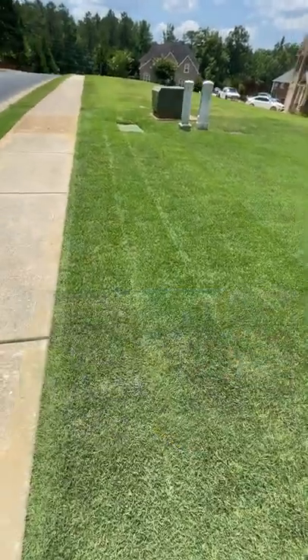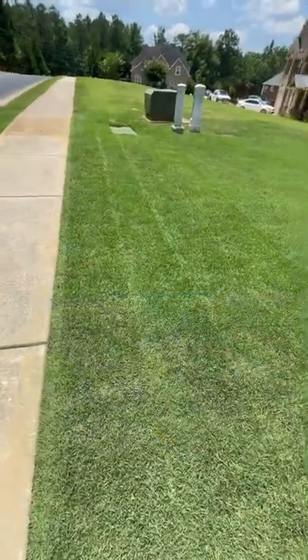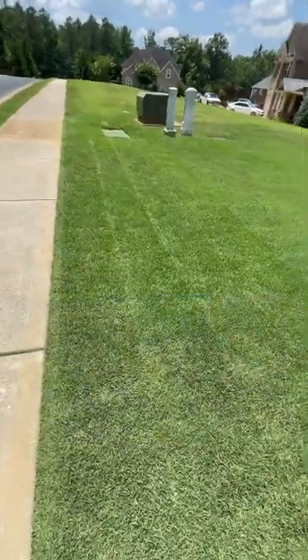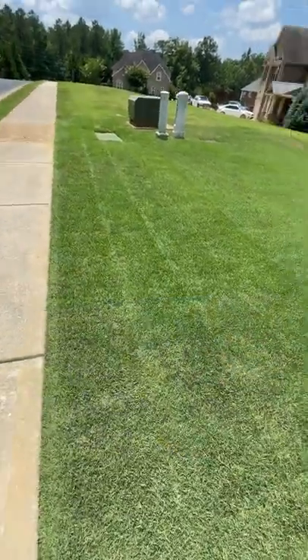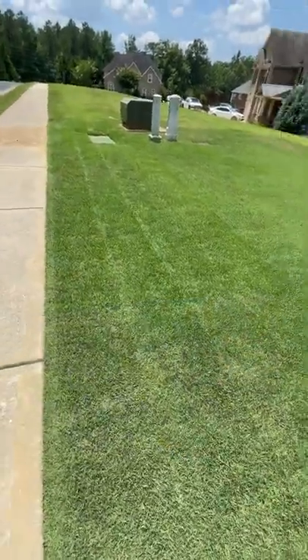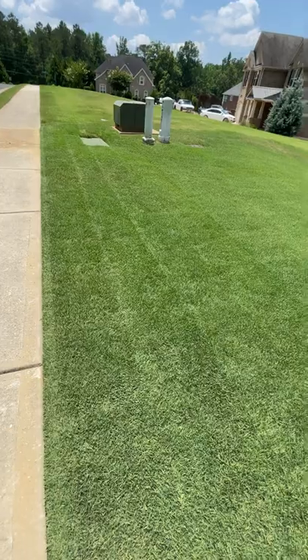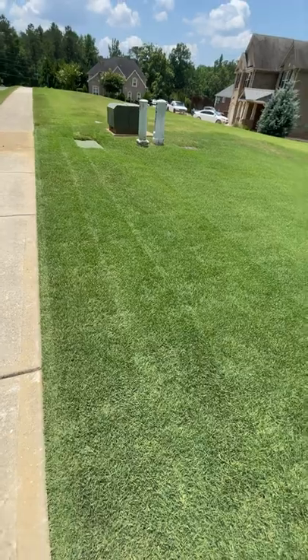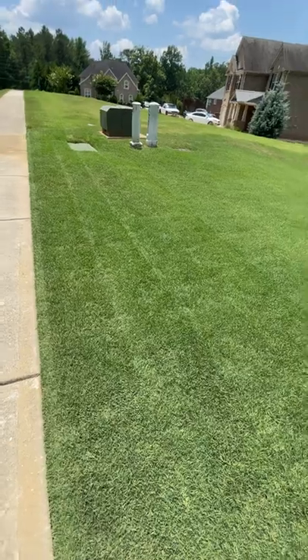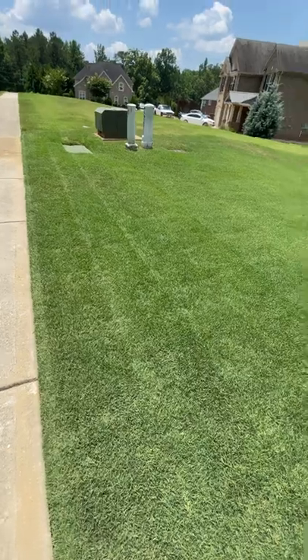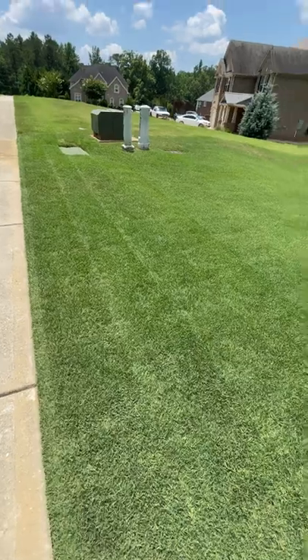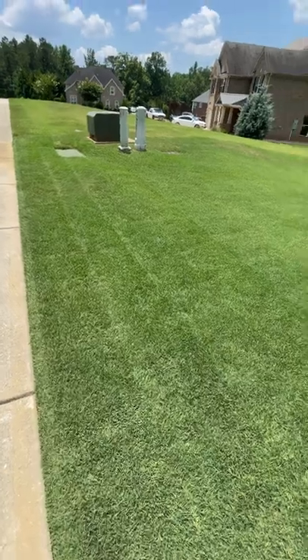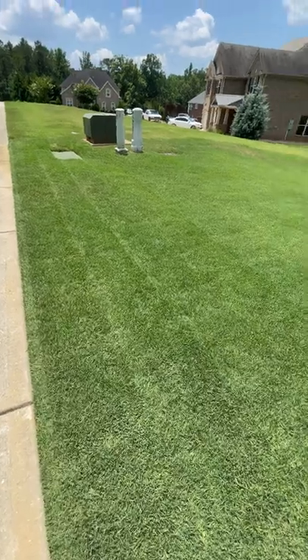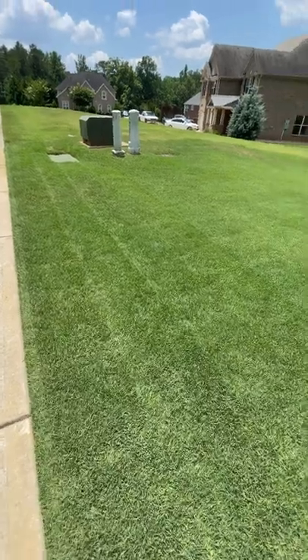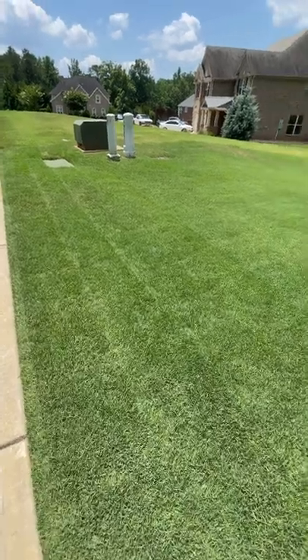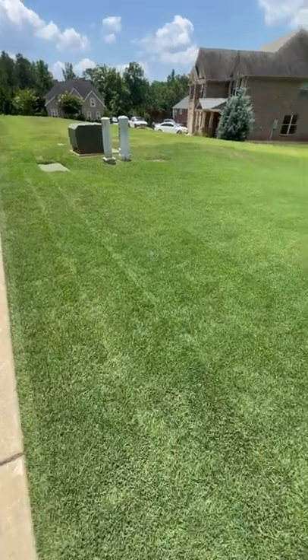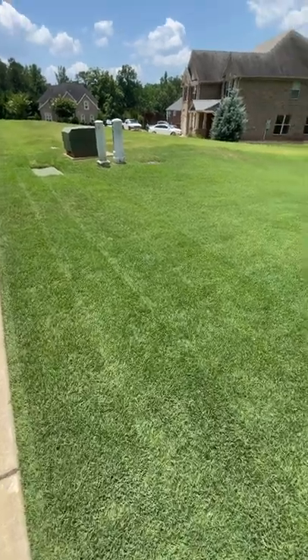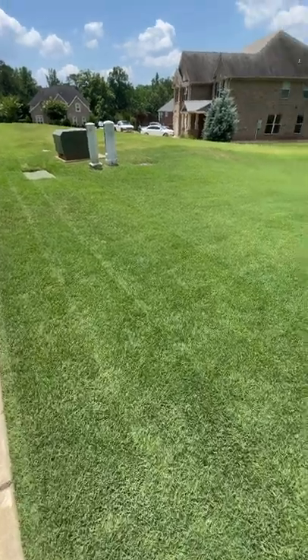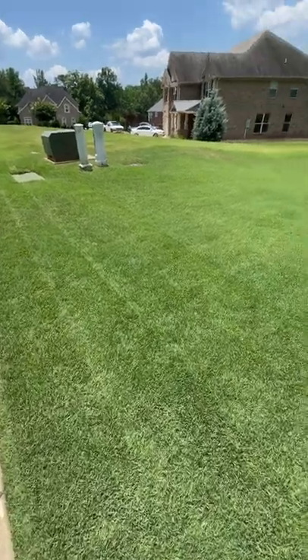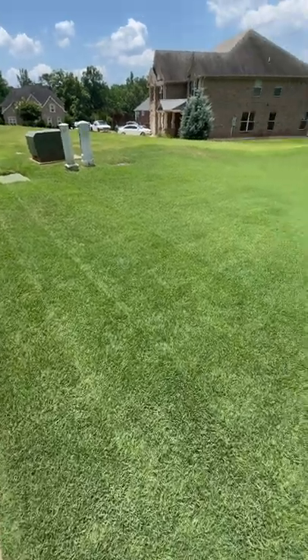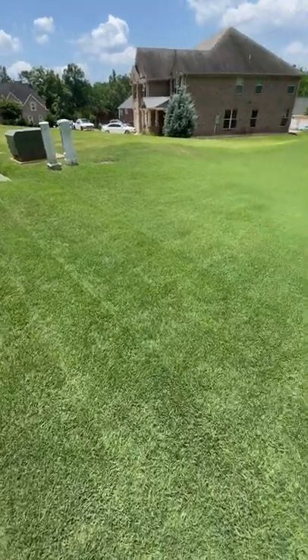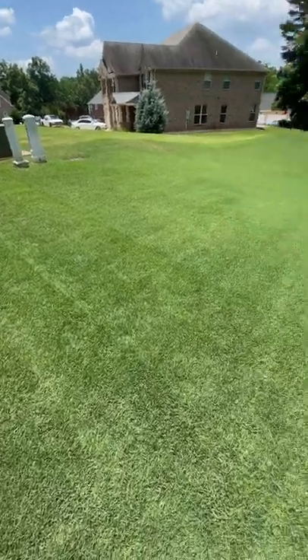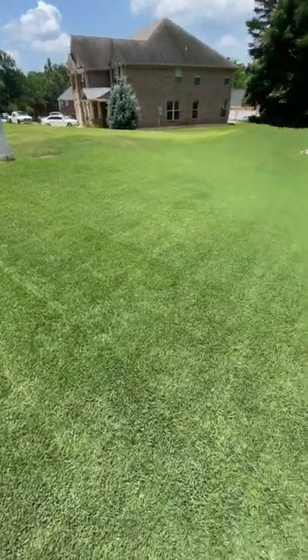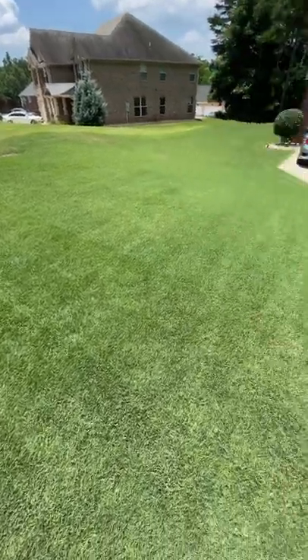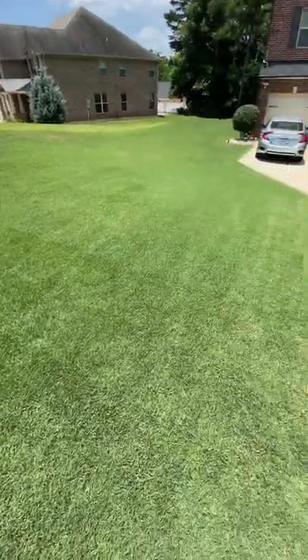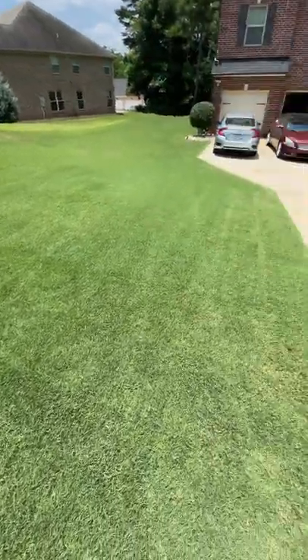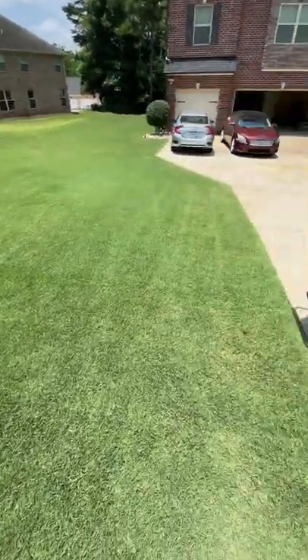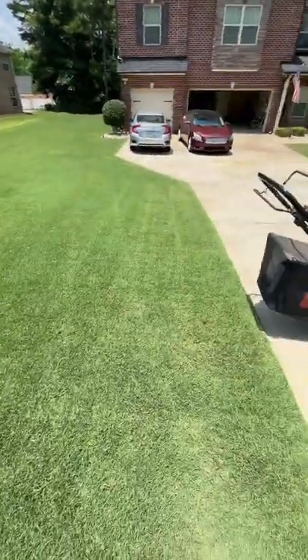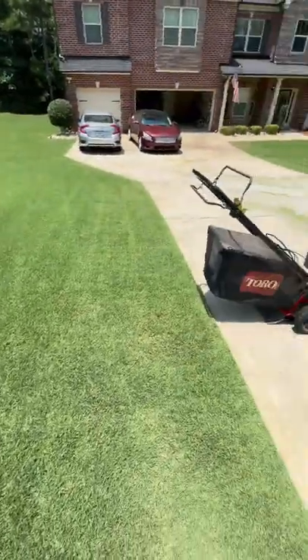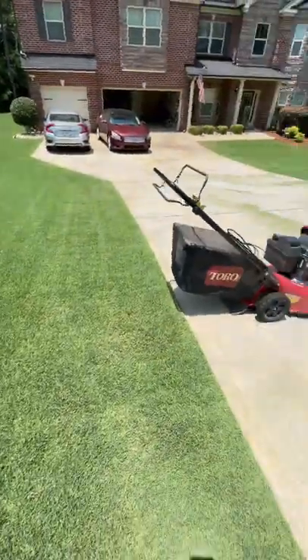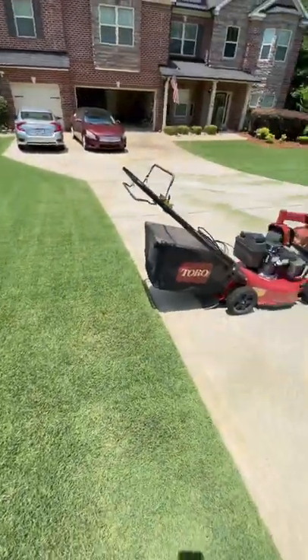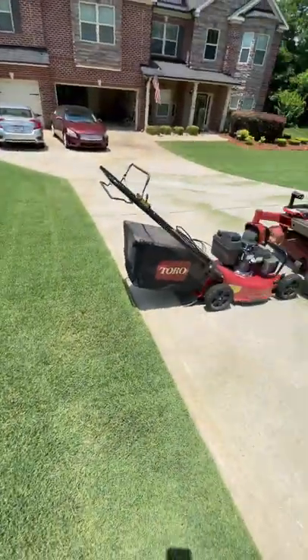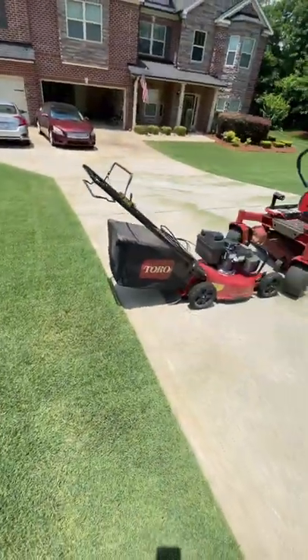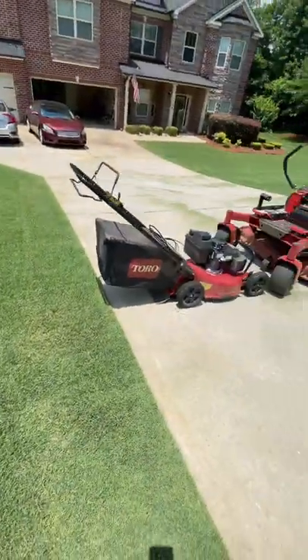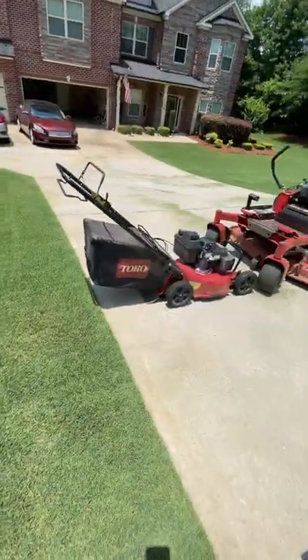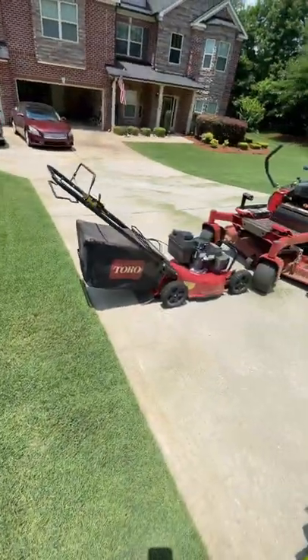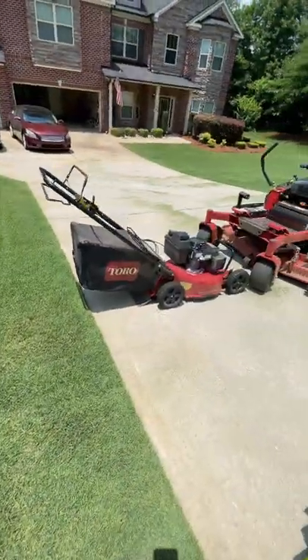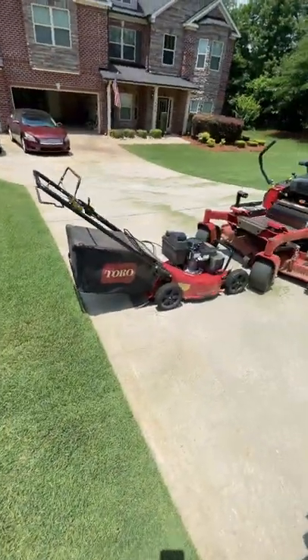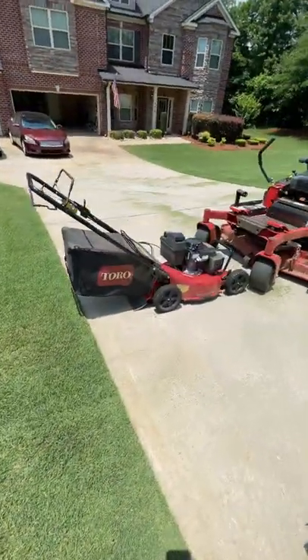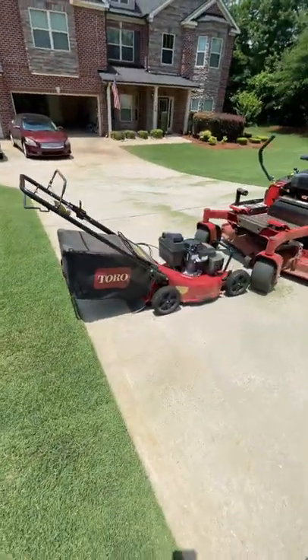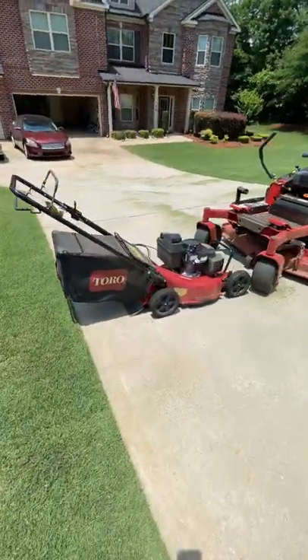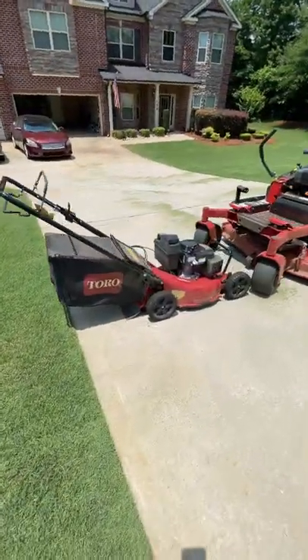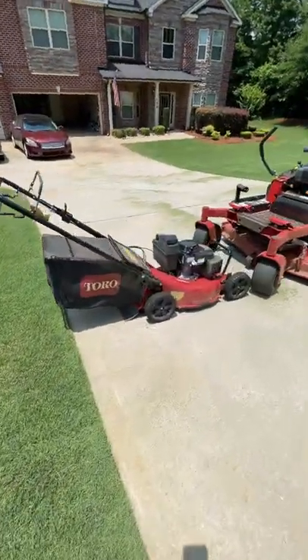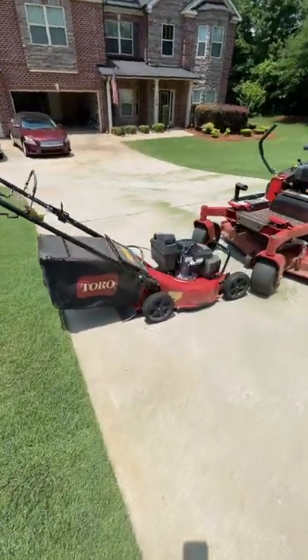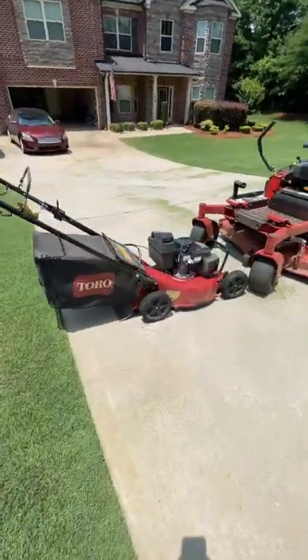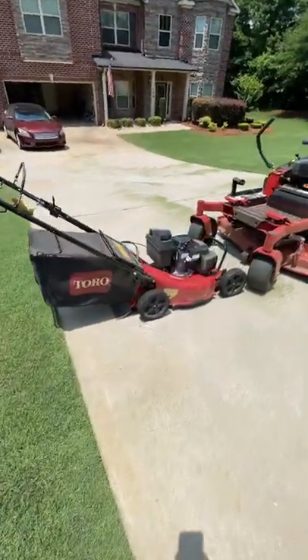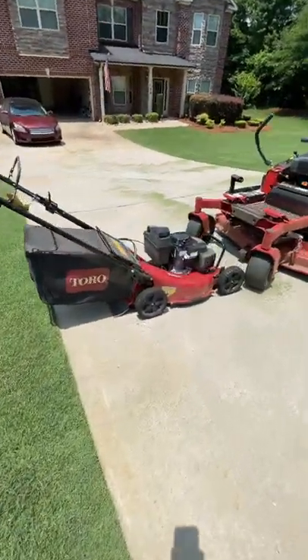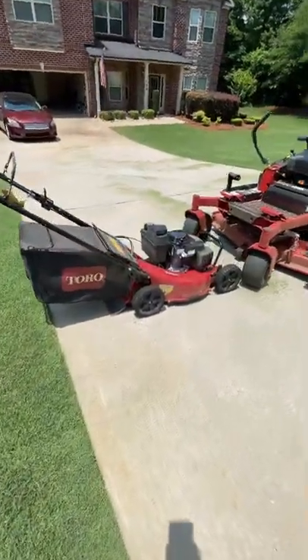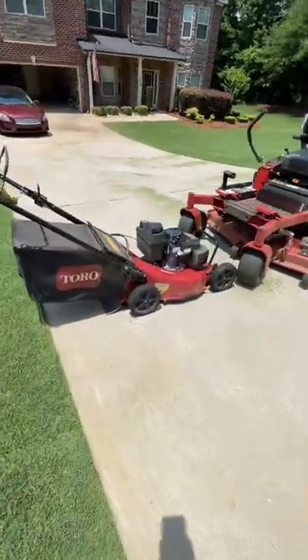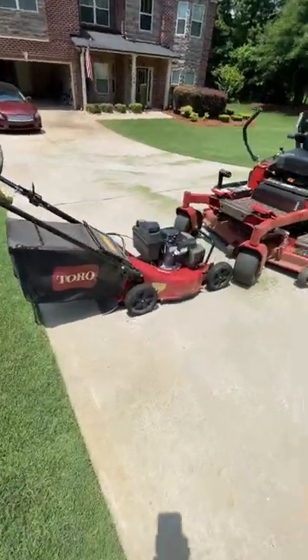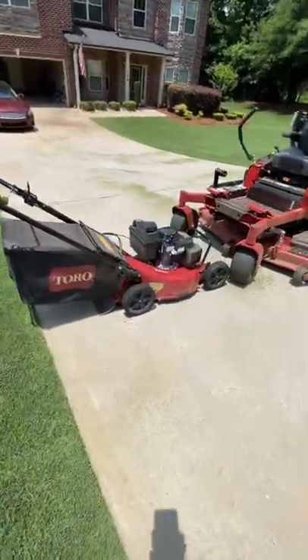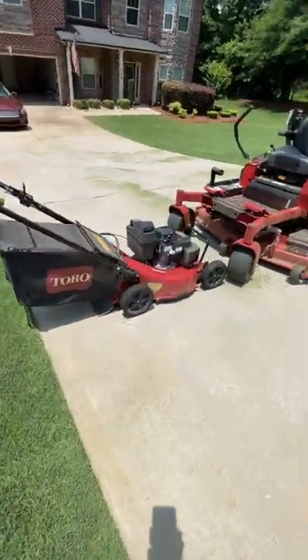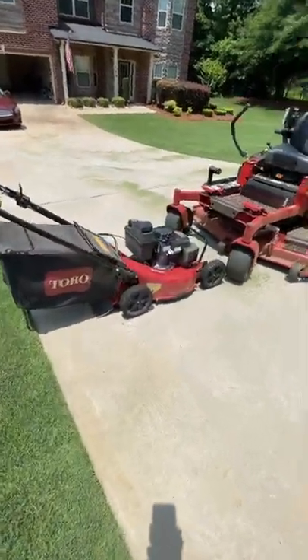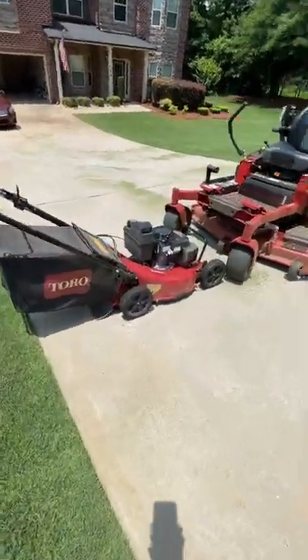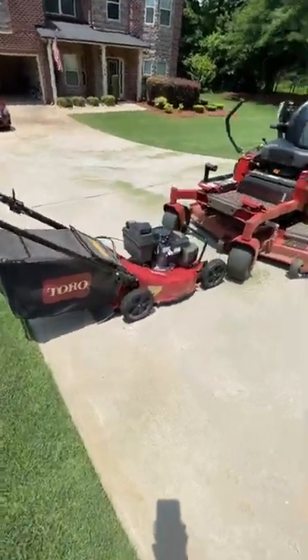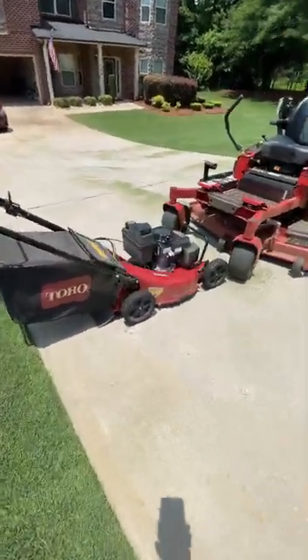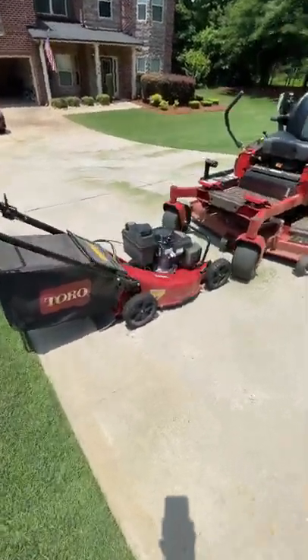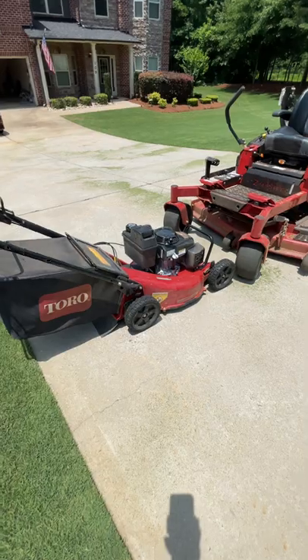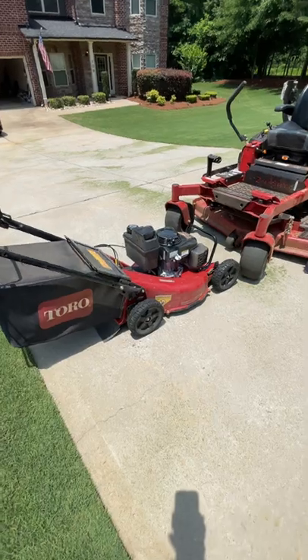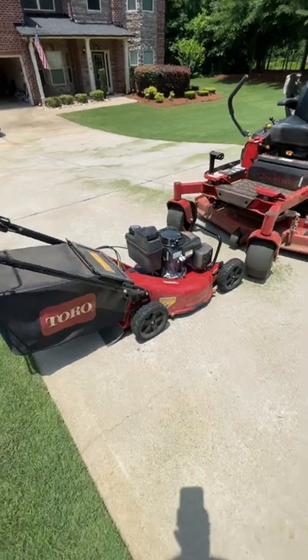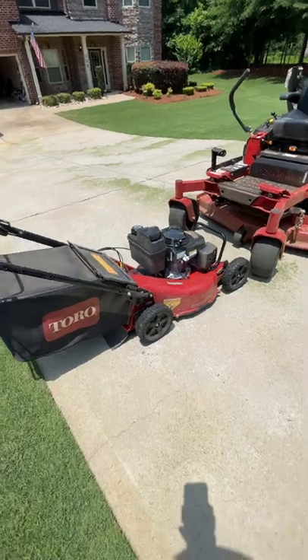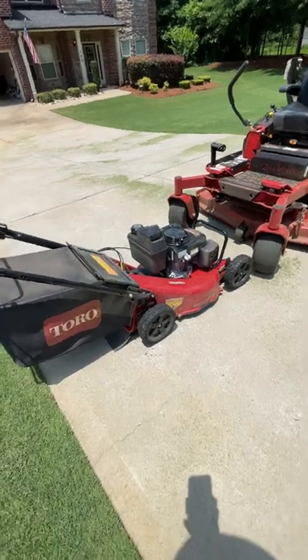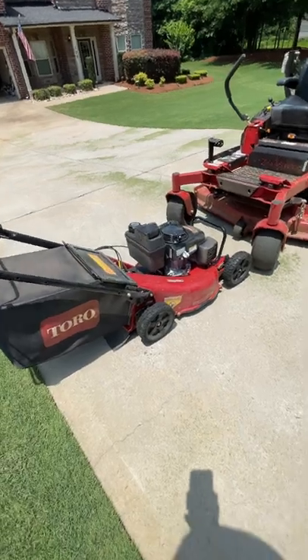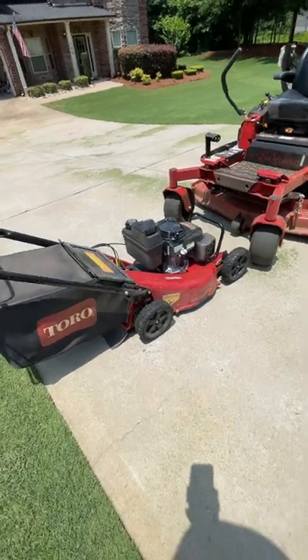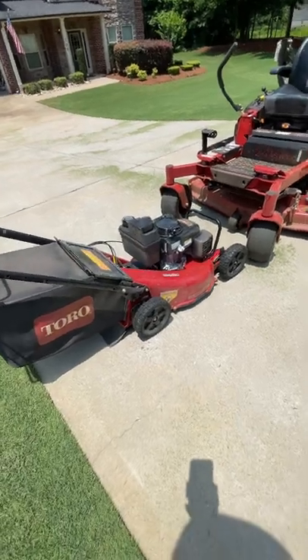Hopefully that answers your question why I choose to use the little bitty baby mowers over the bigger mowers.